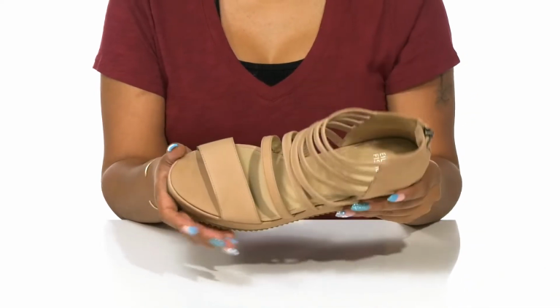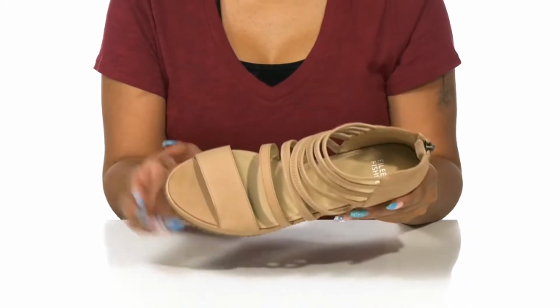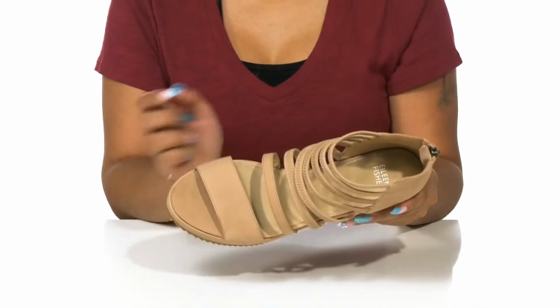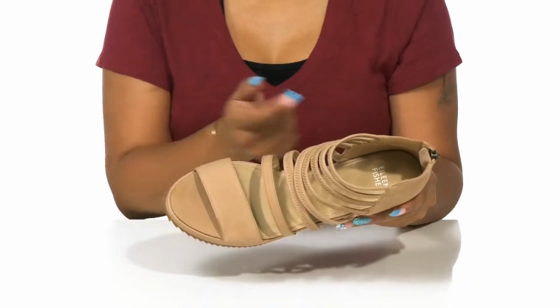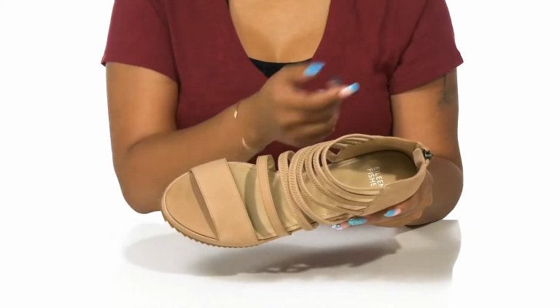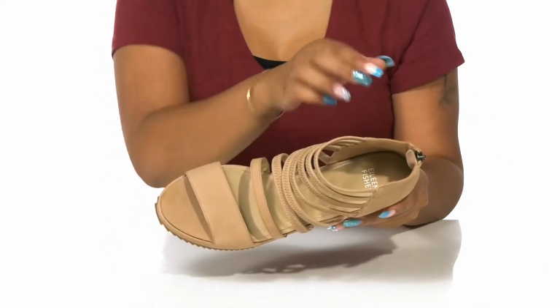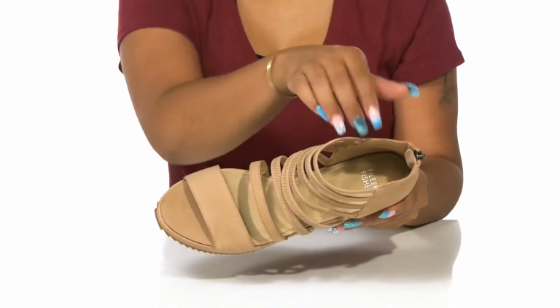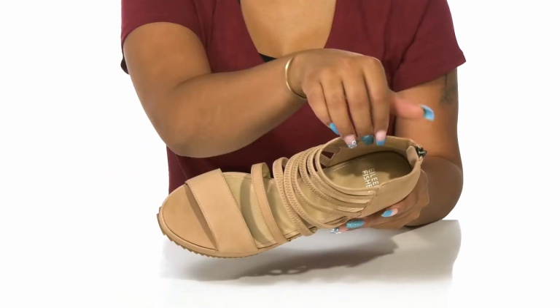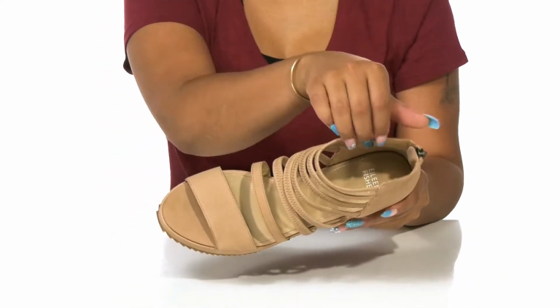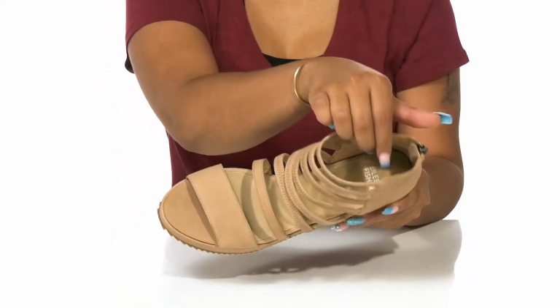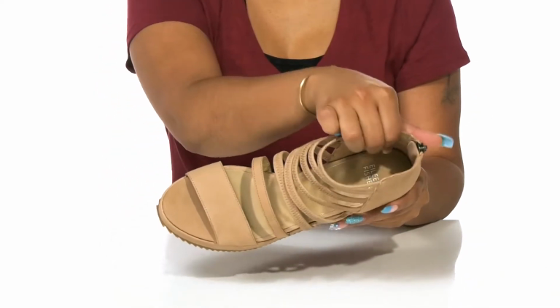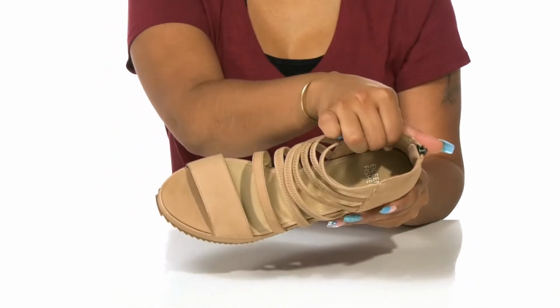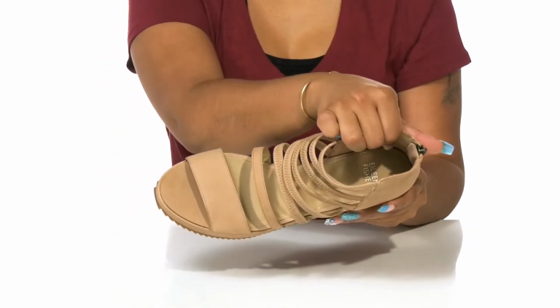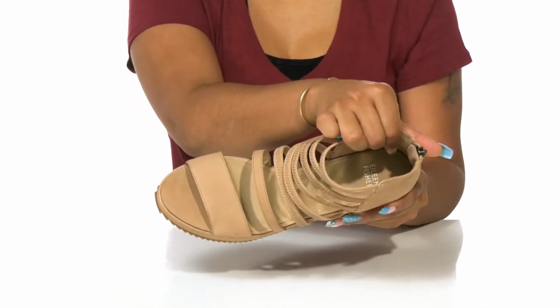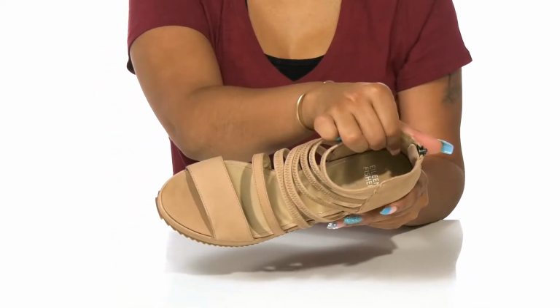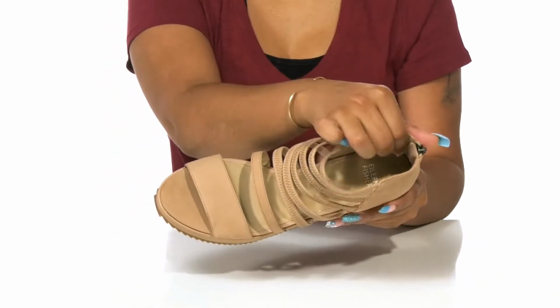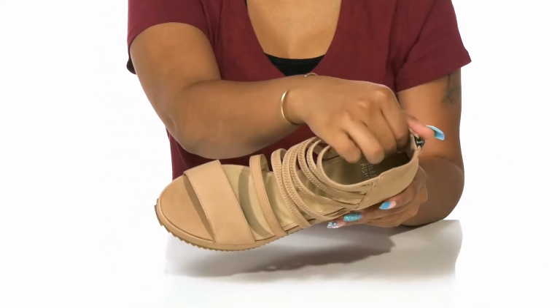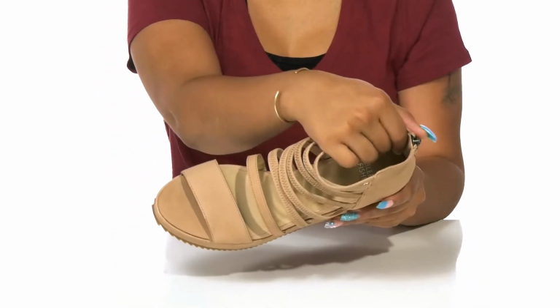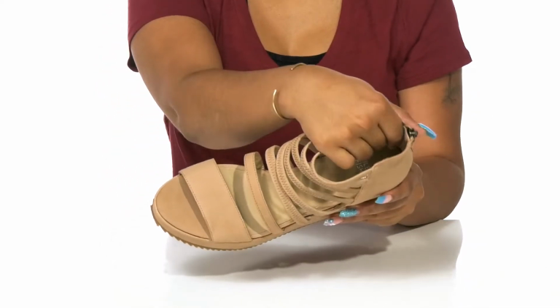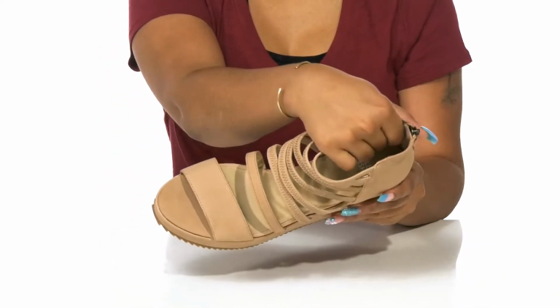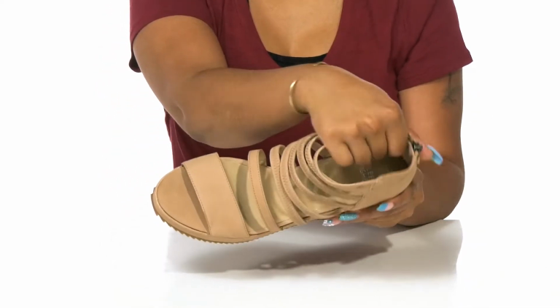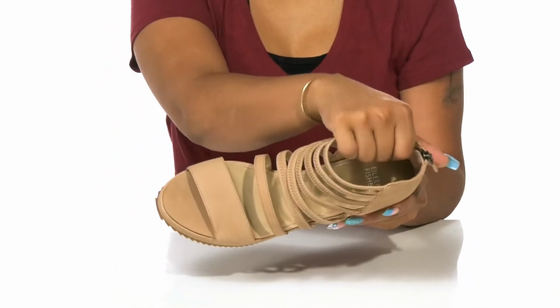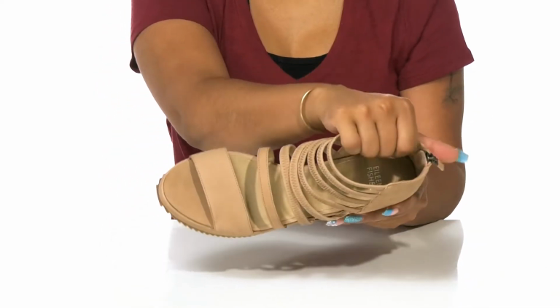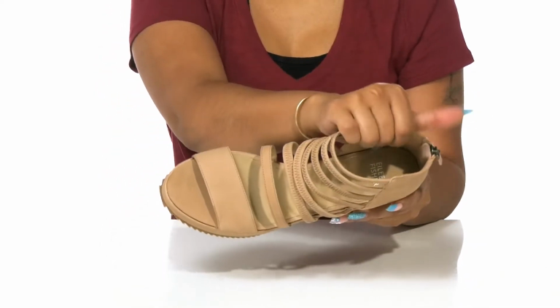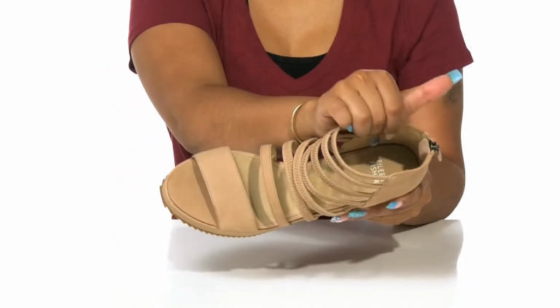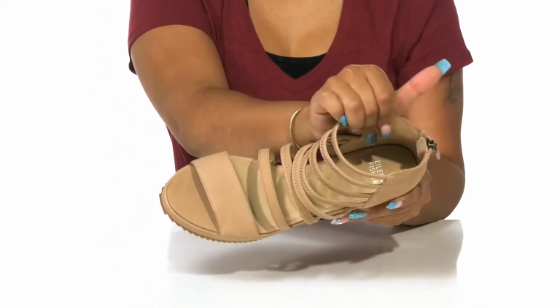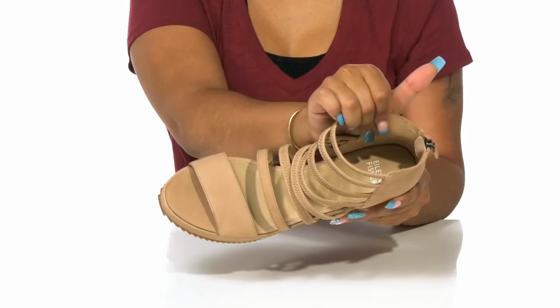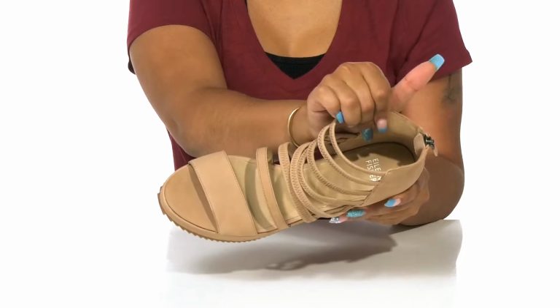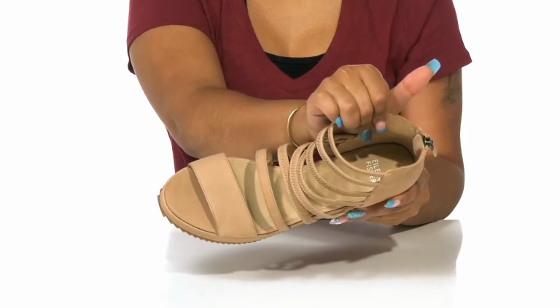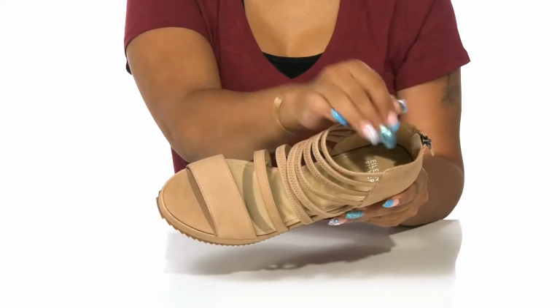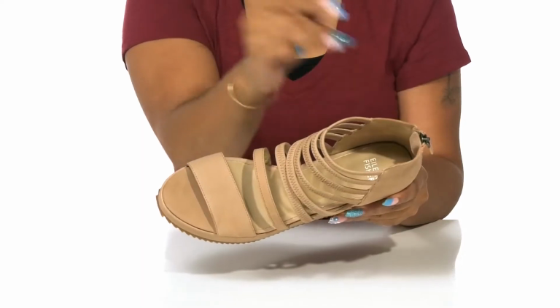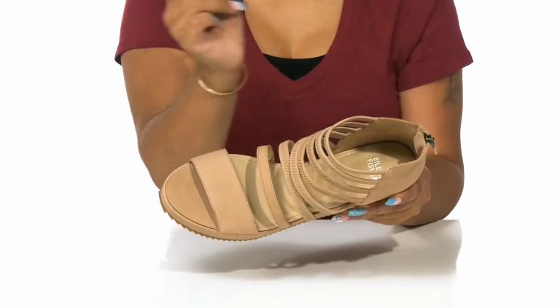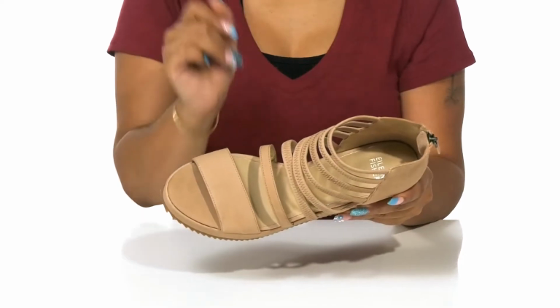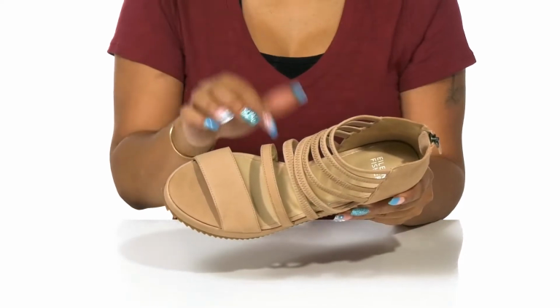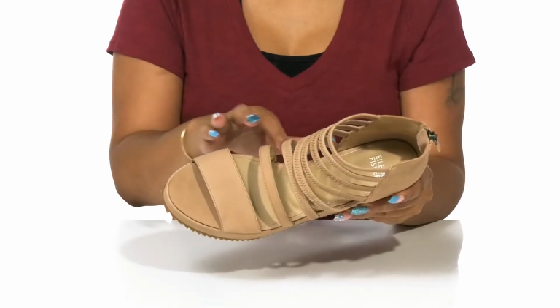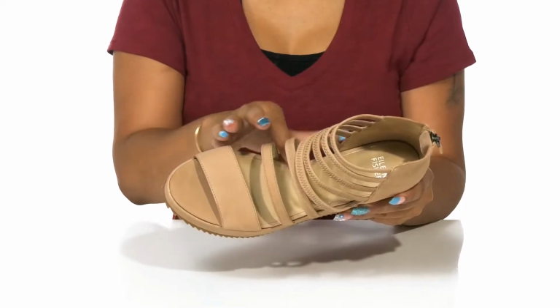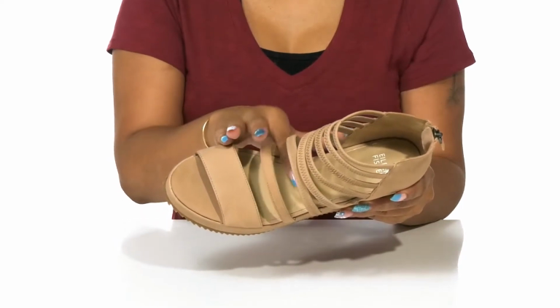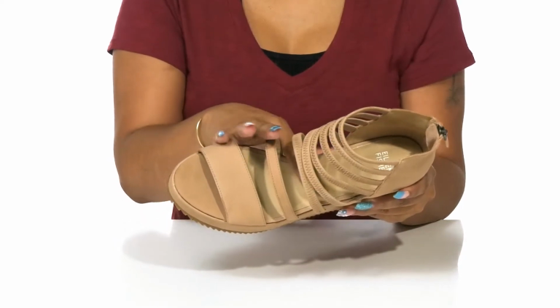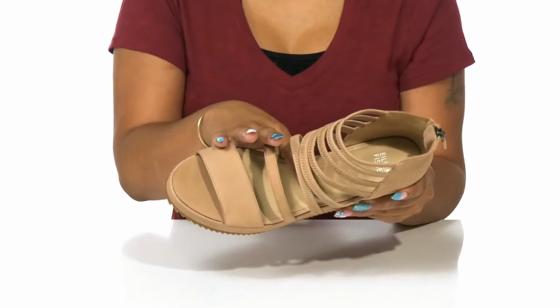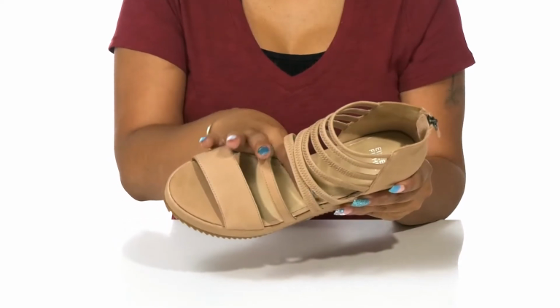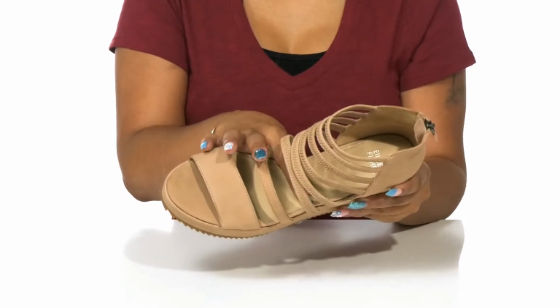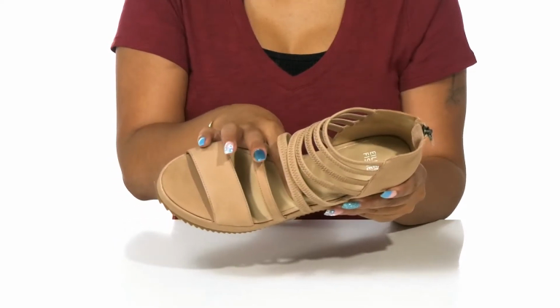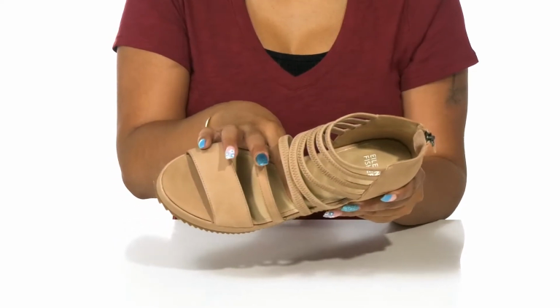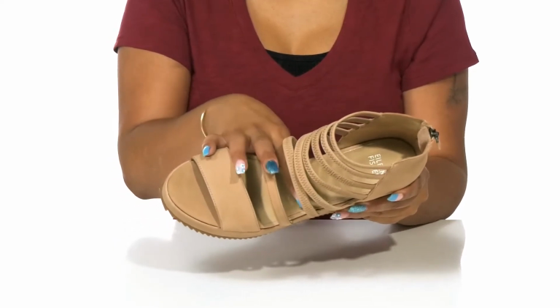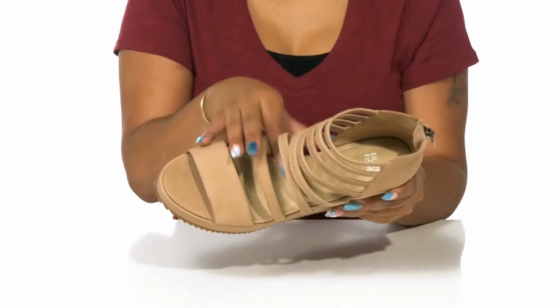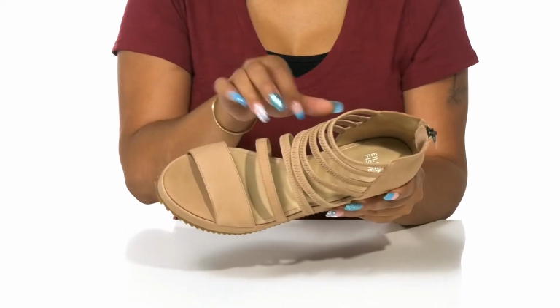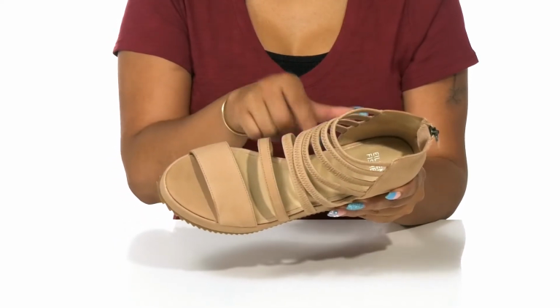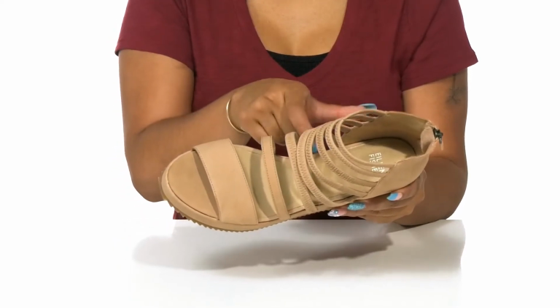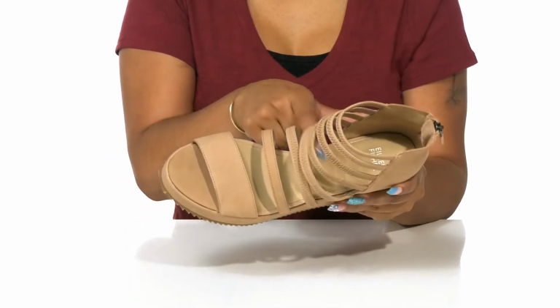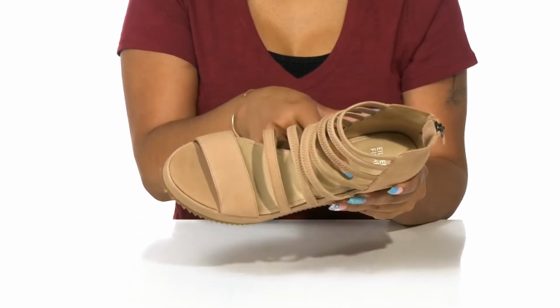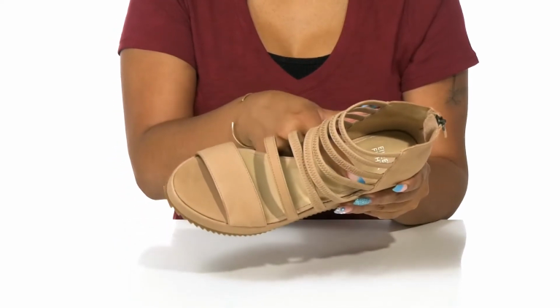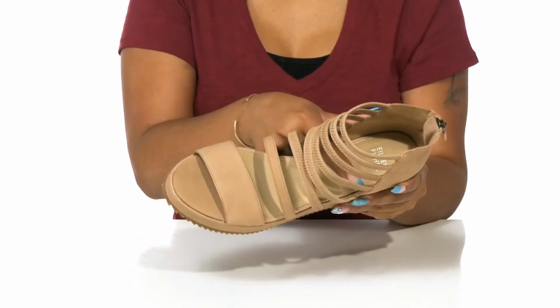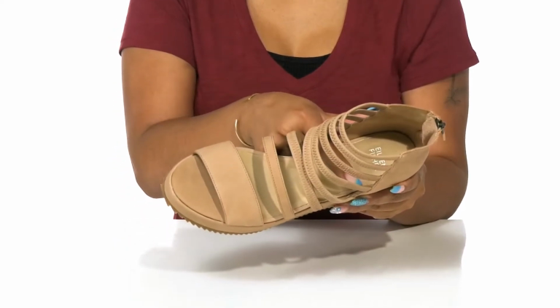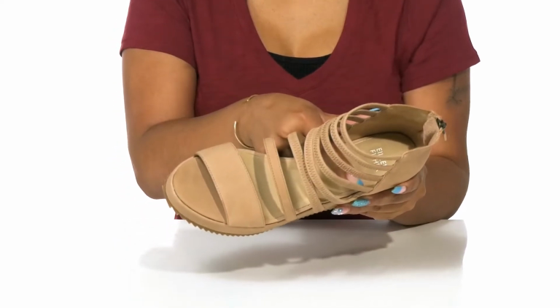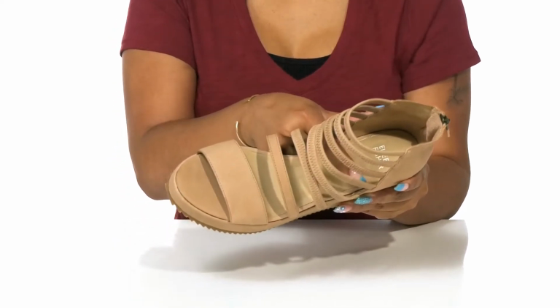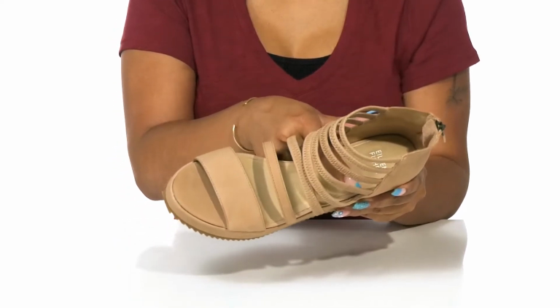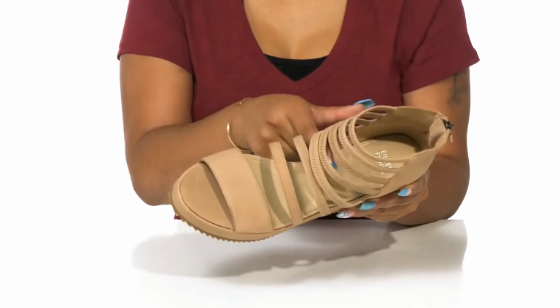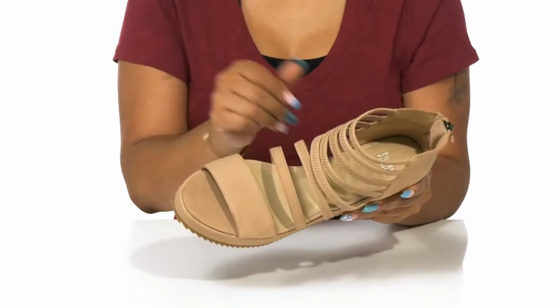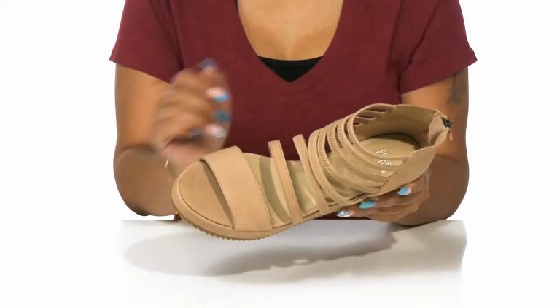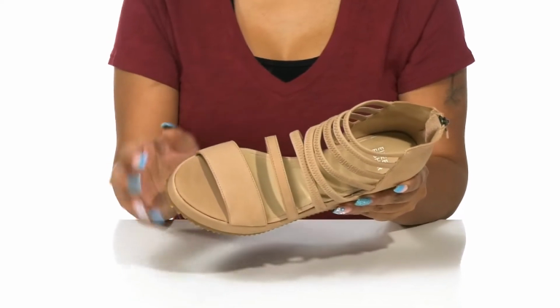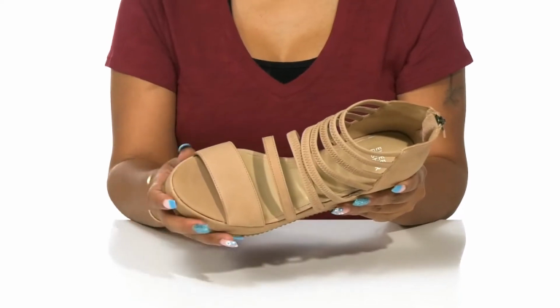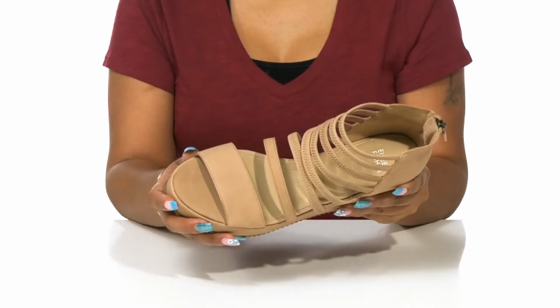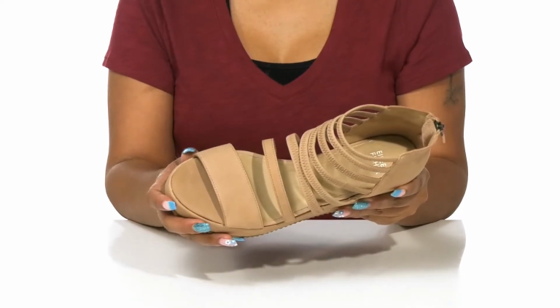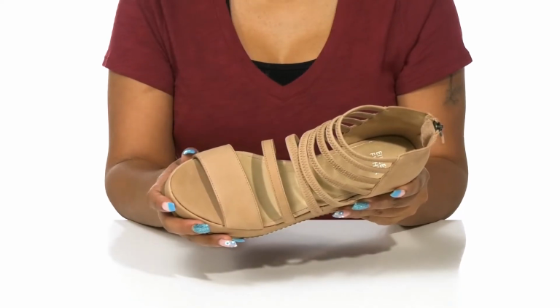Inside rests a leather lining that coolly sits atop your feet, while a soft insole has some extra cushioning at the heel.